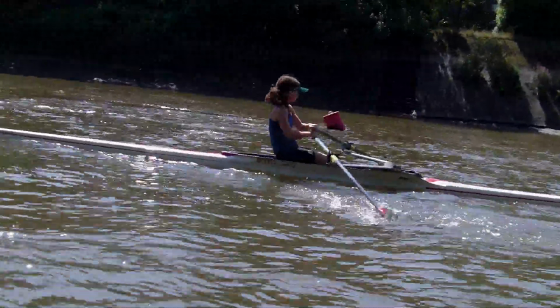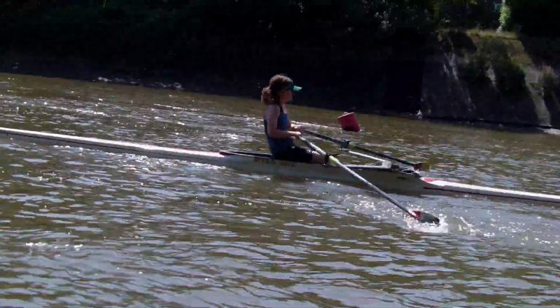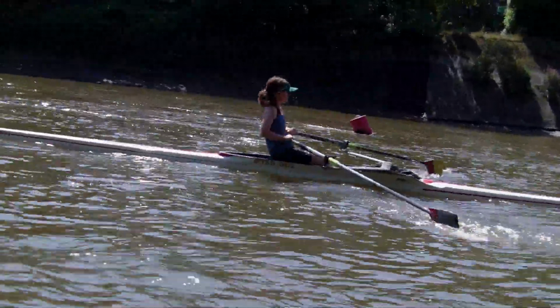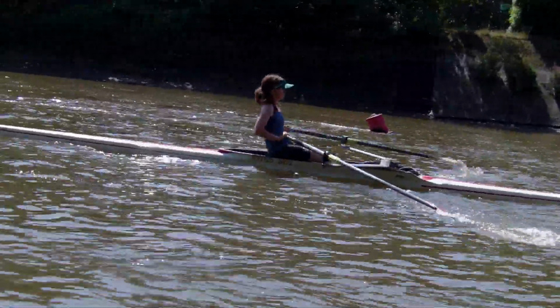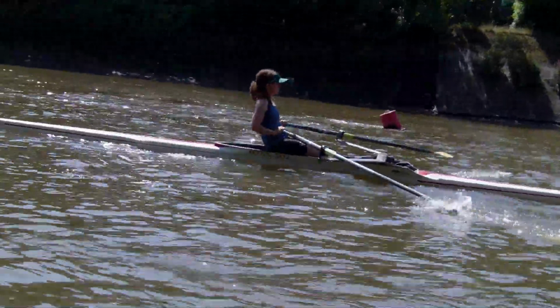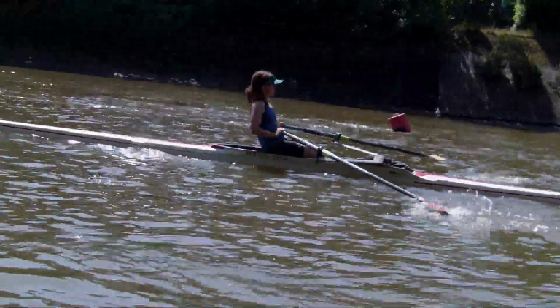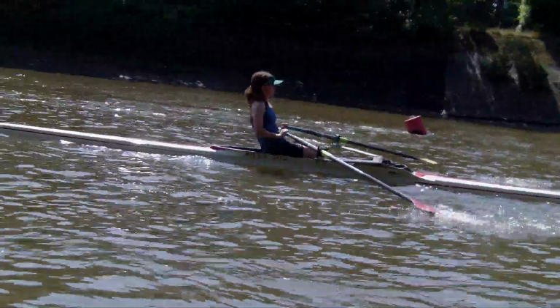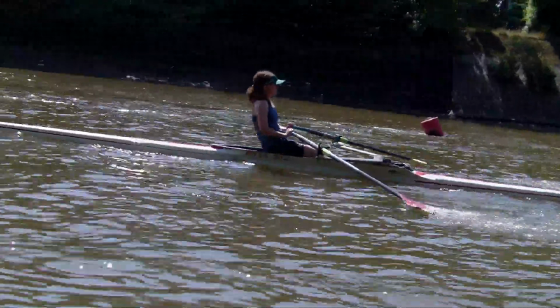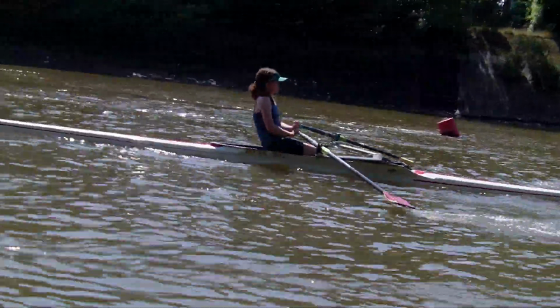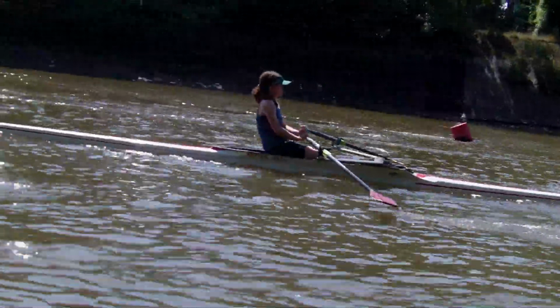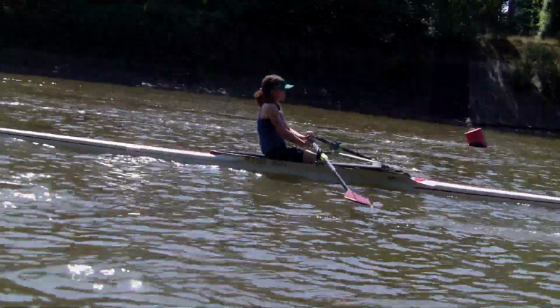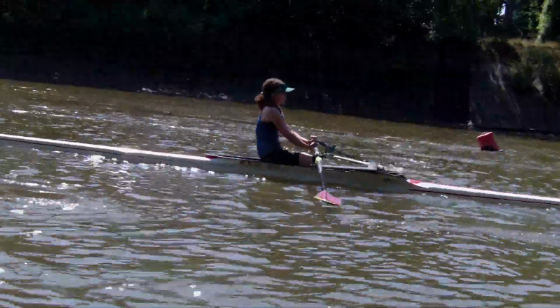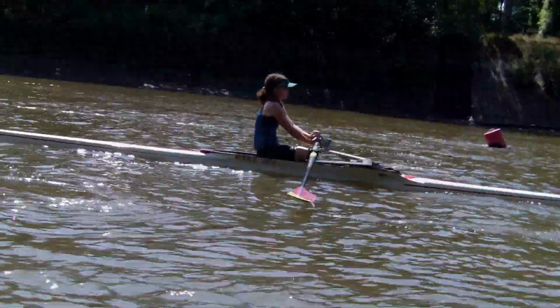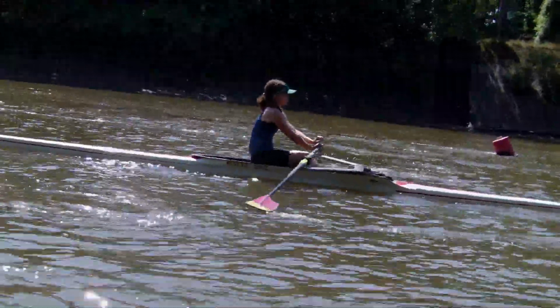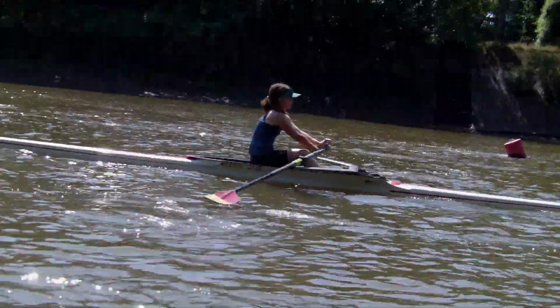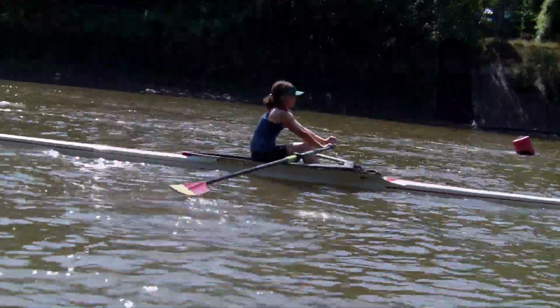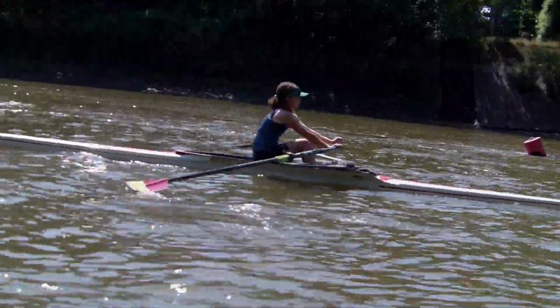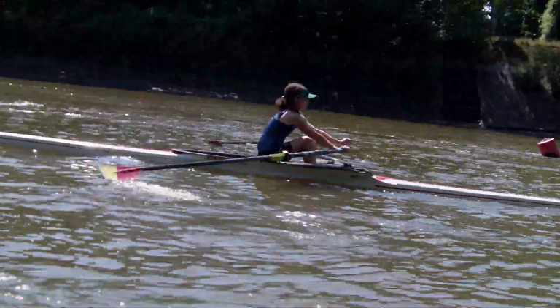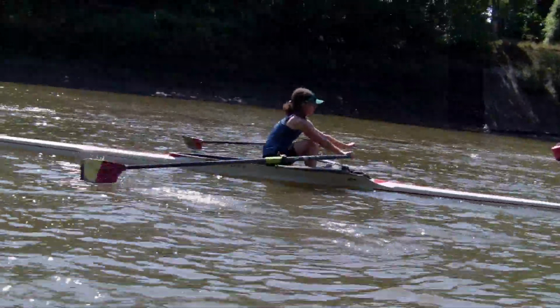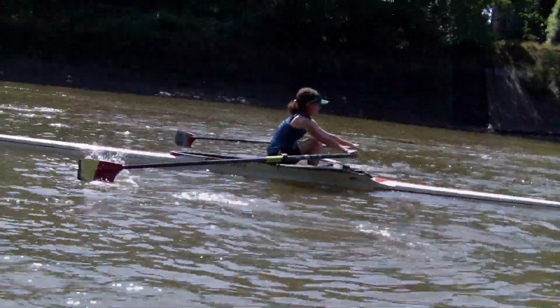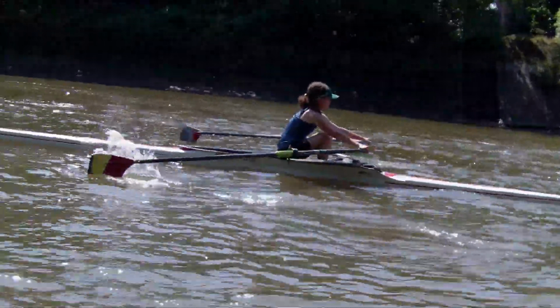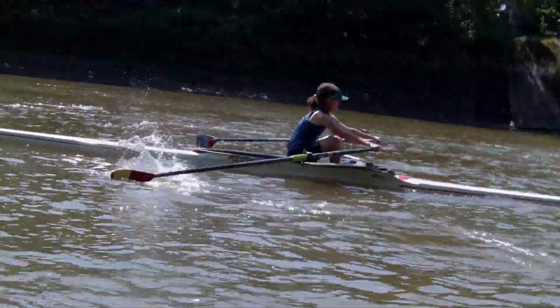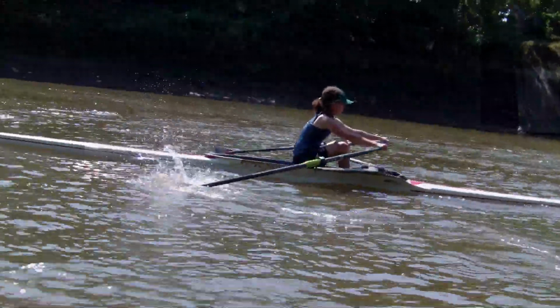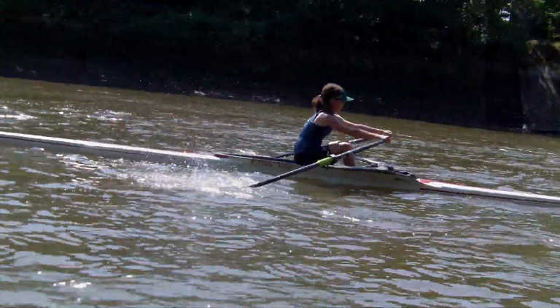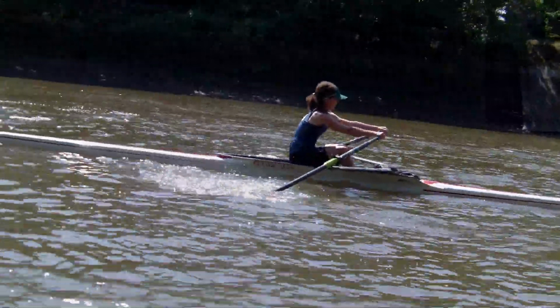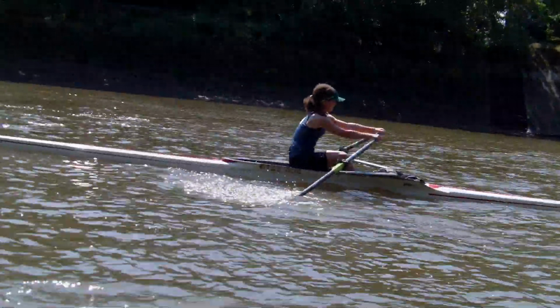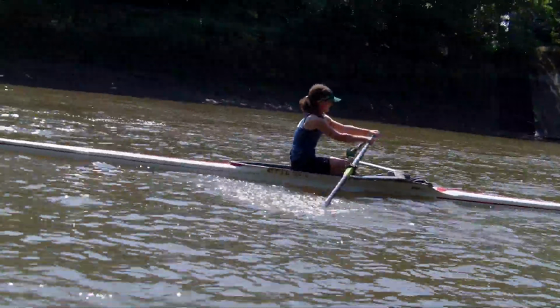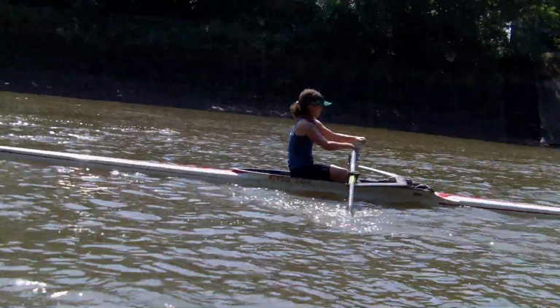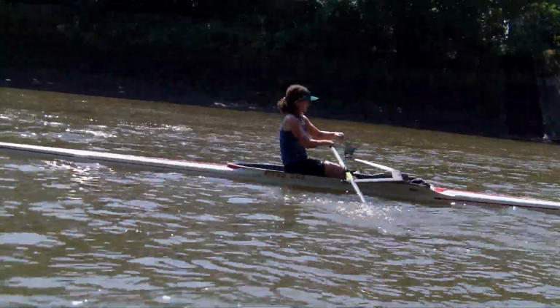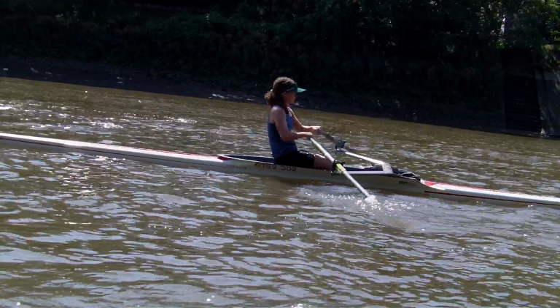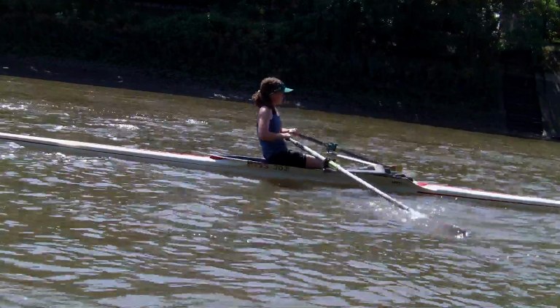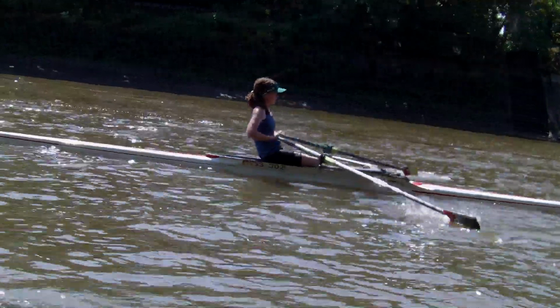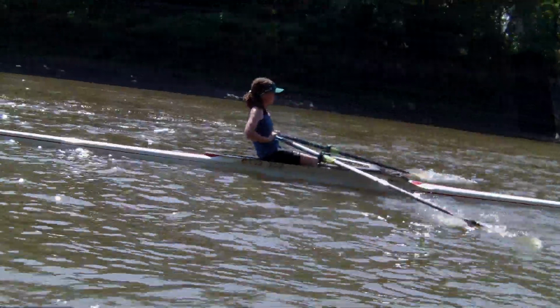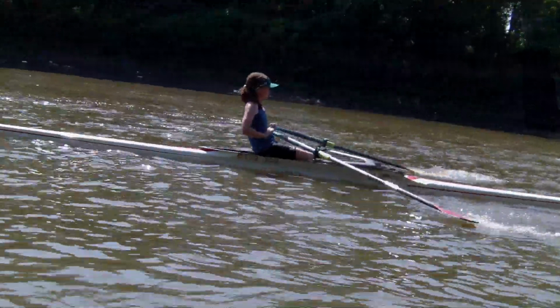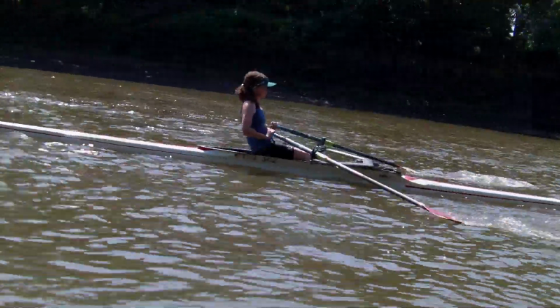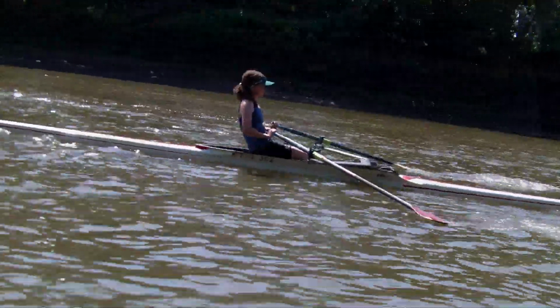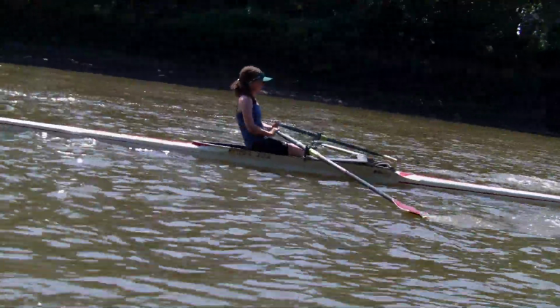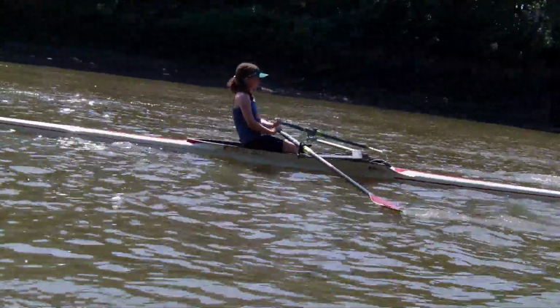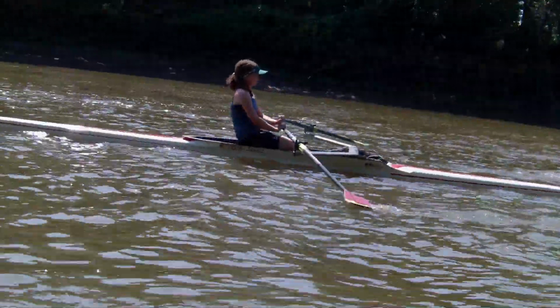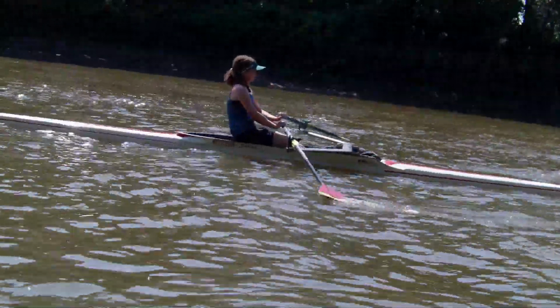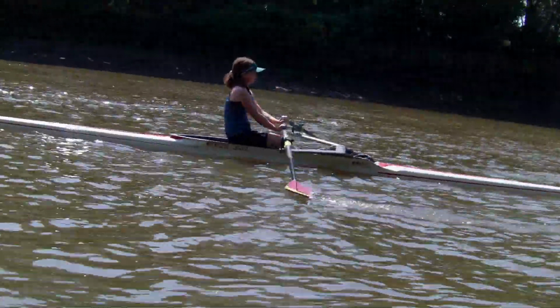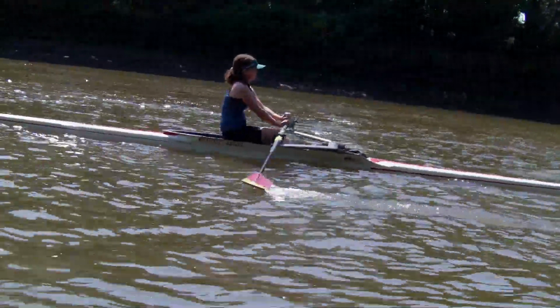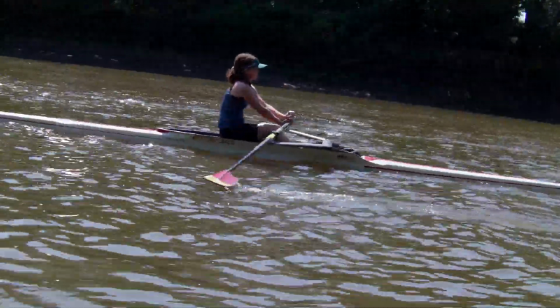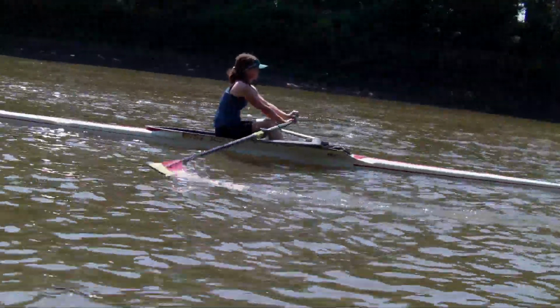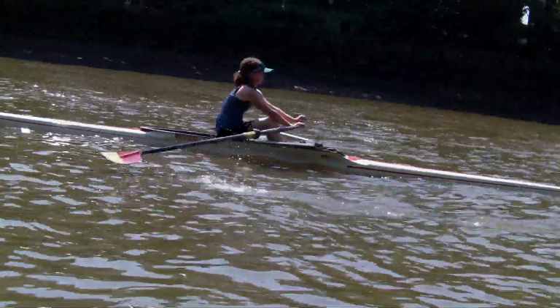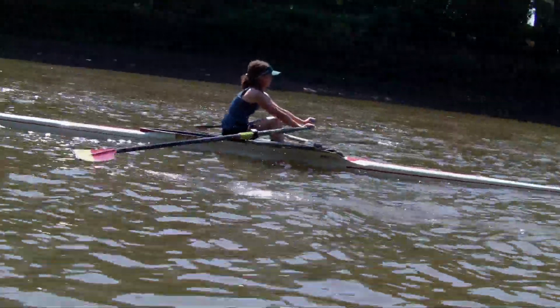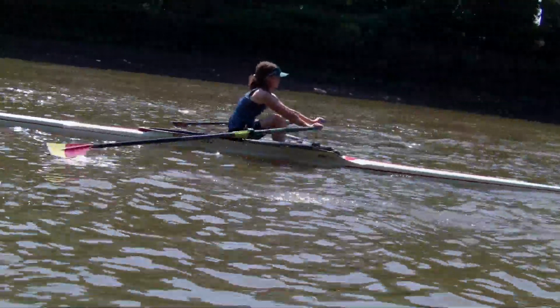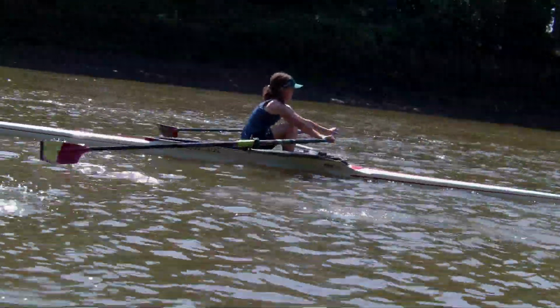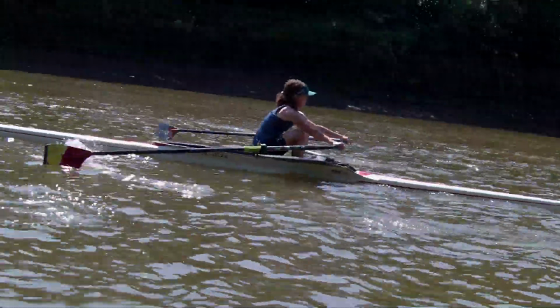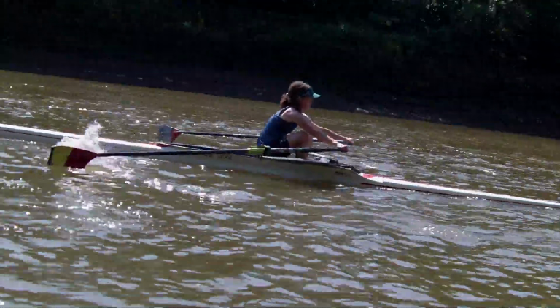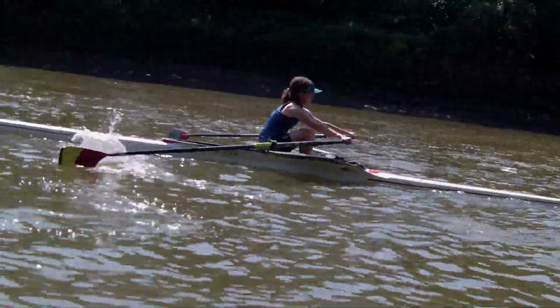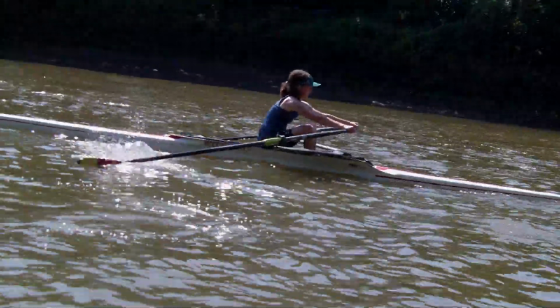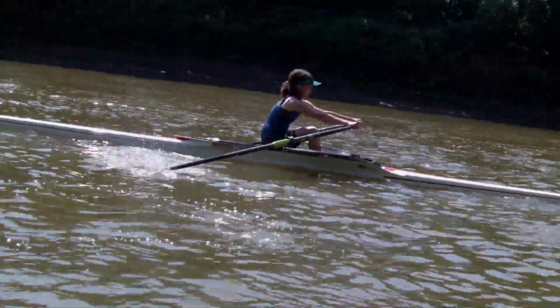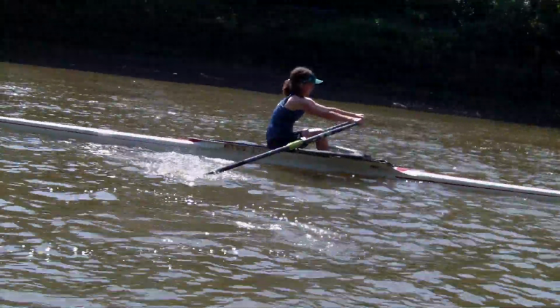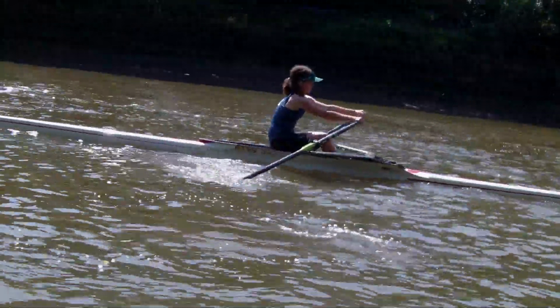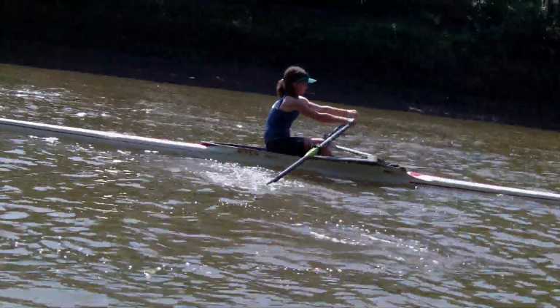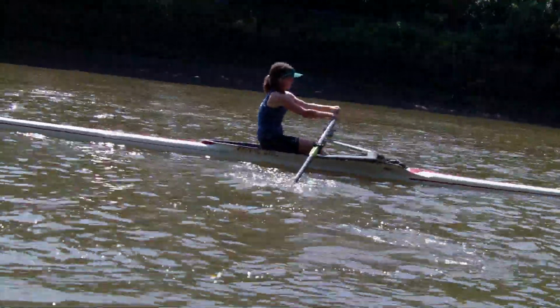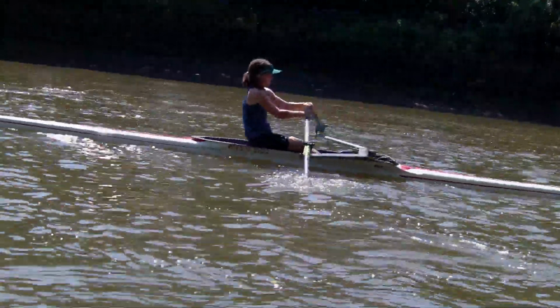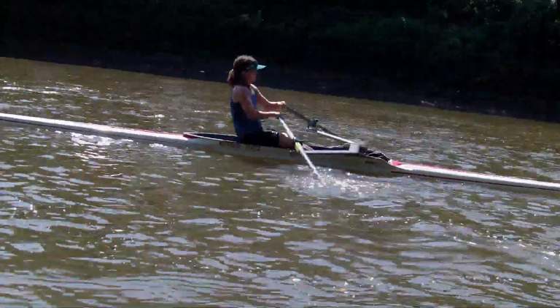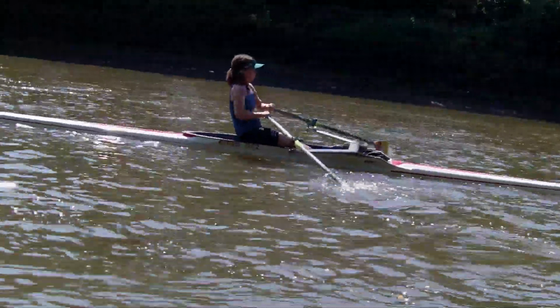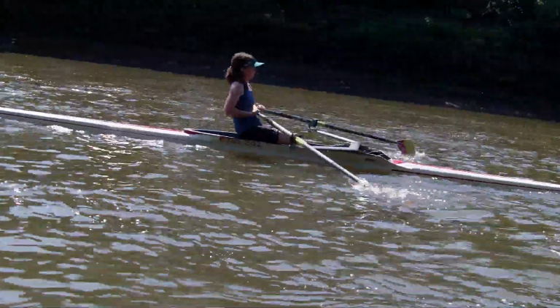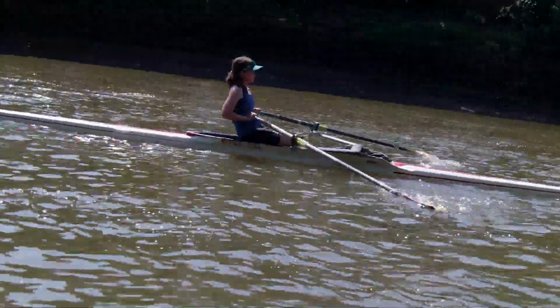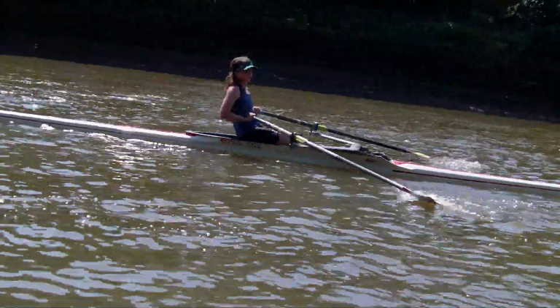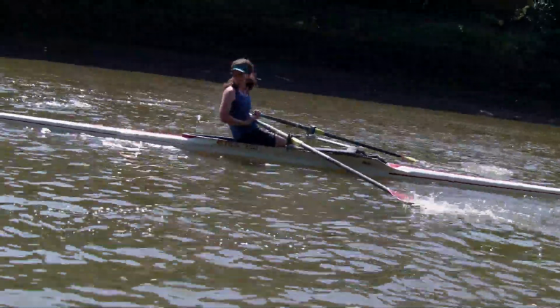That's very good now Kate as well, just keeping the shoulders relaxed. Really looking all the time for that good strong leg drive so you can hang off the handcuffs.